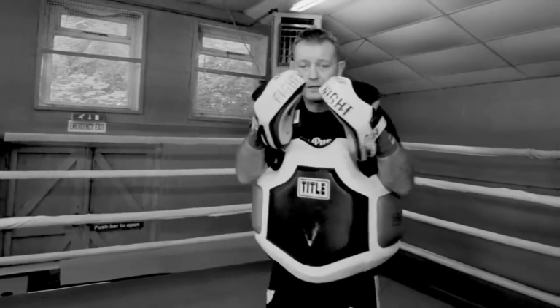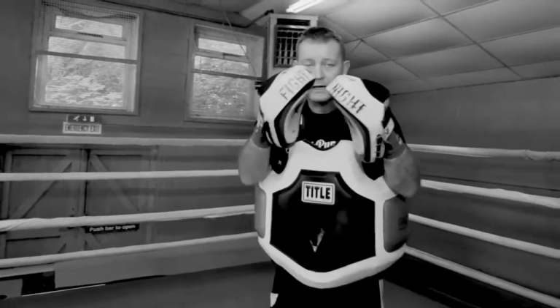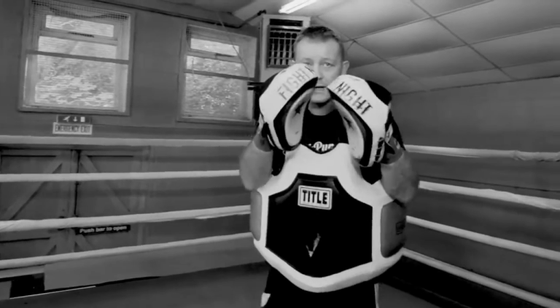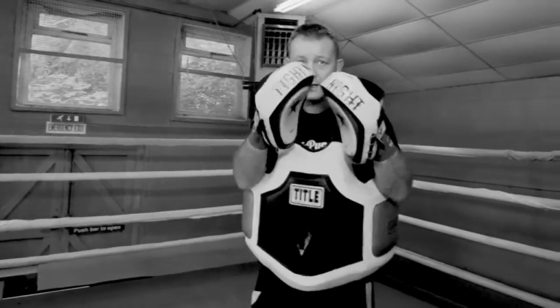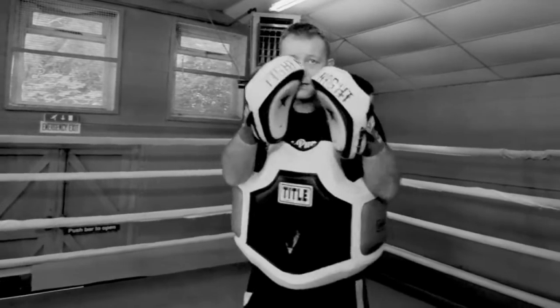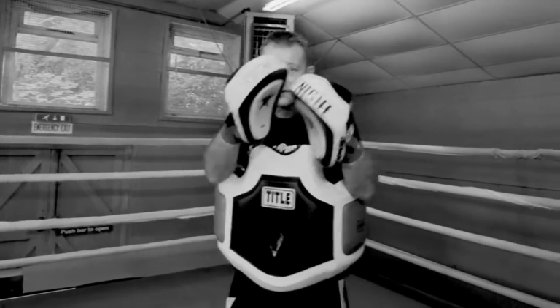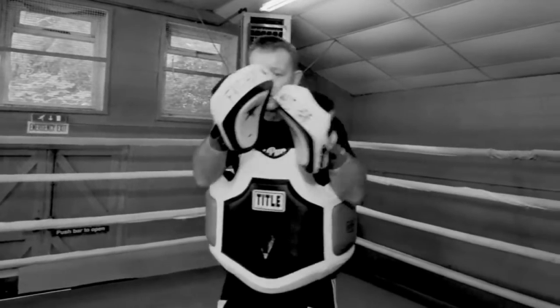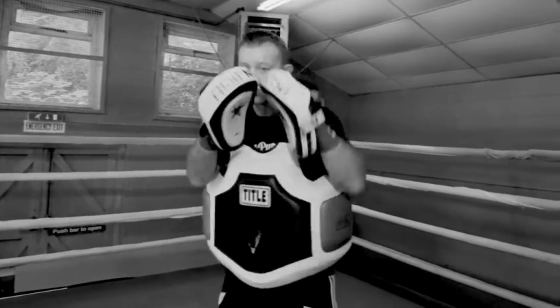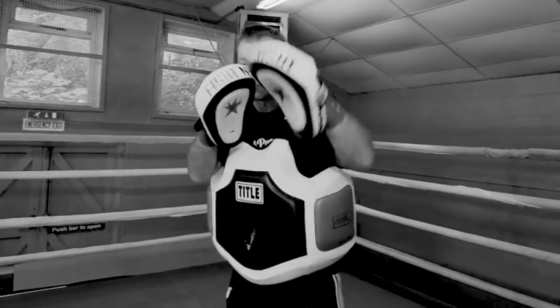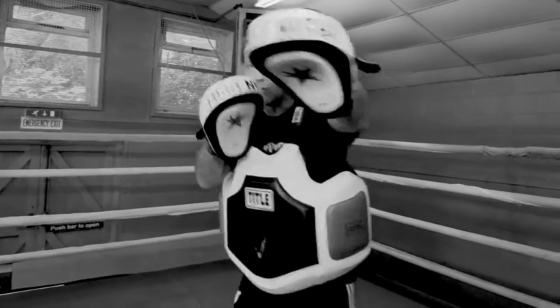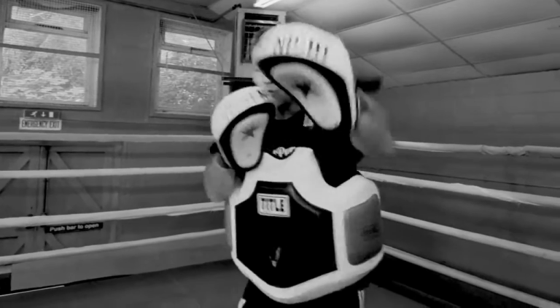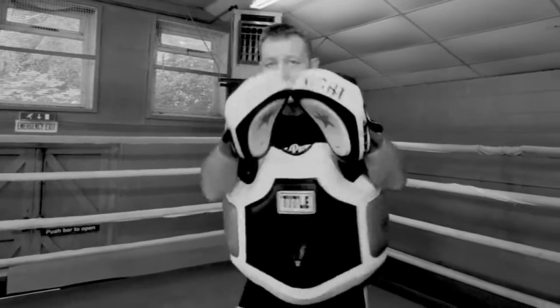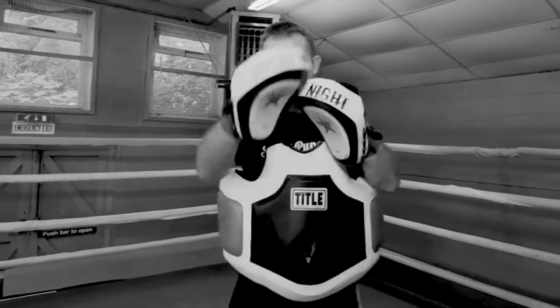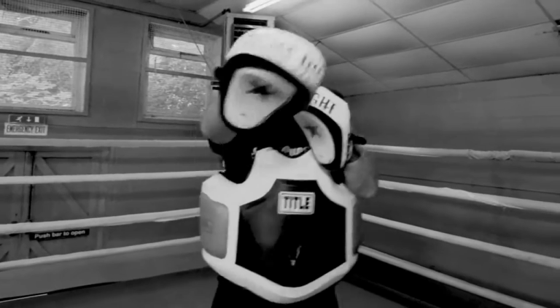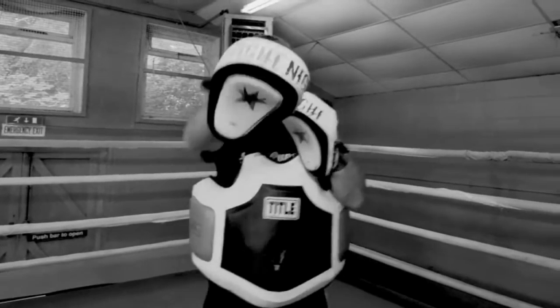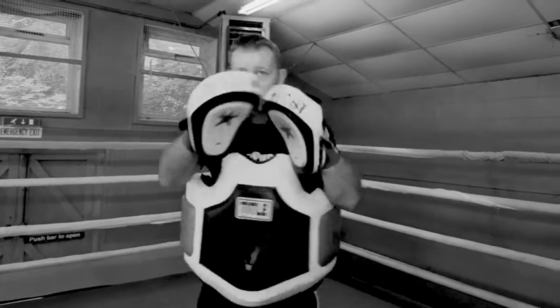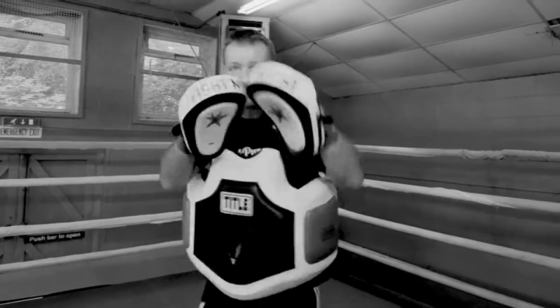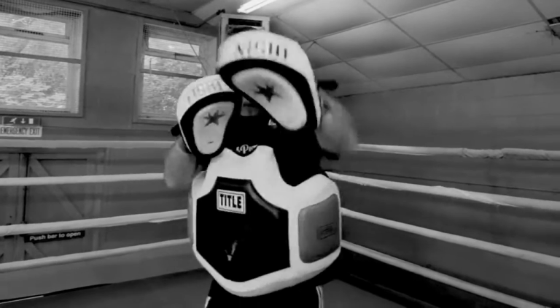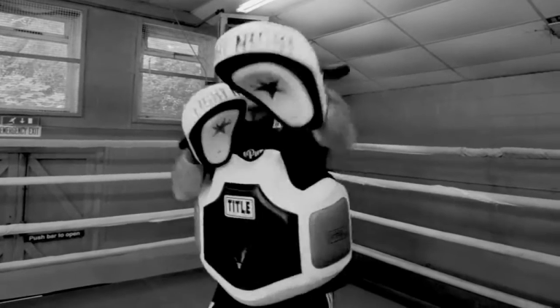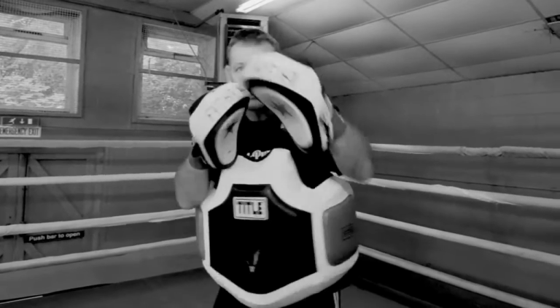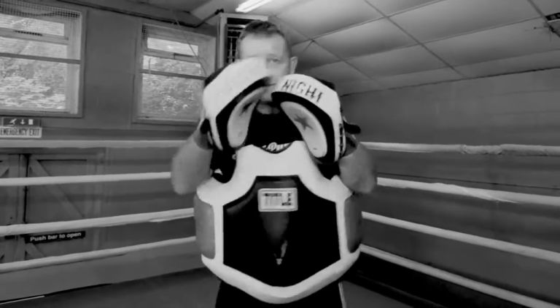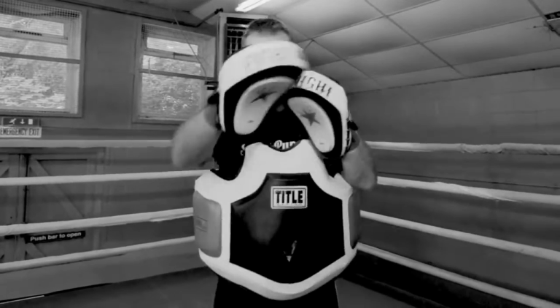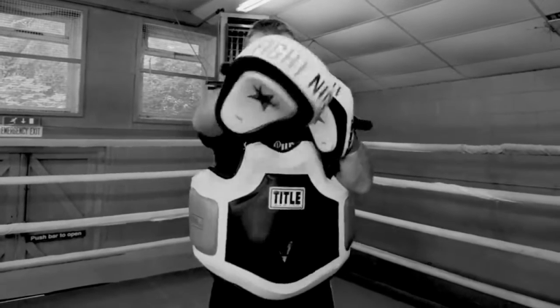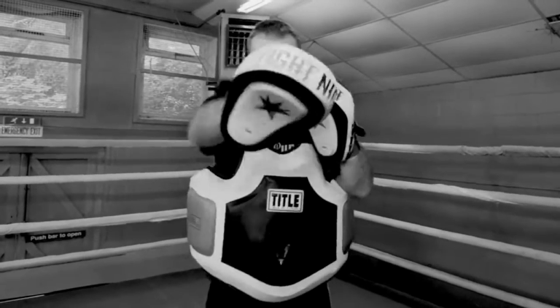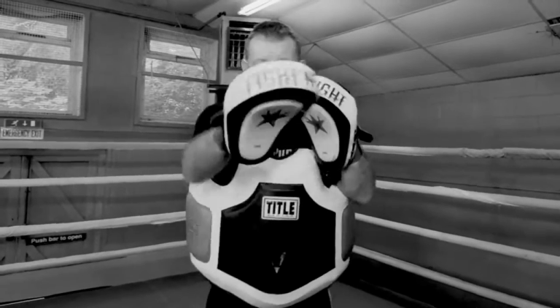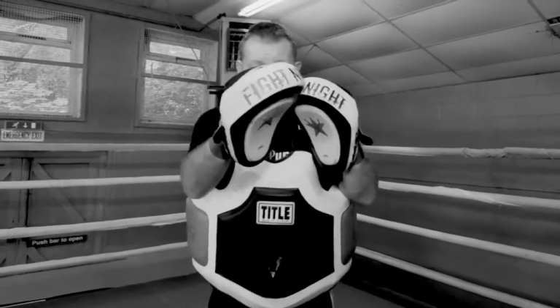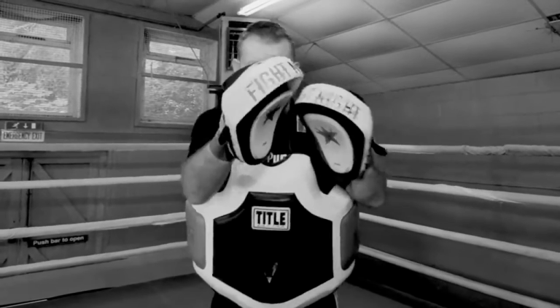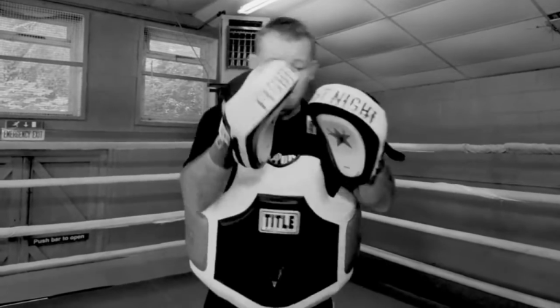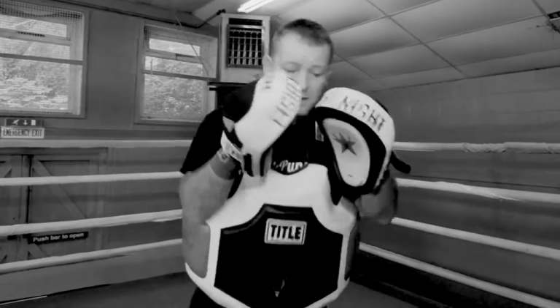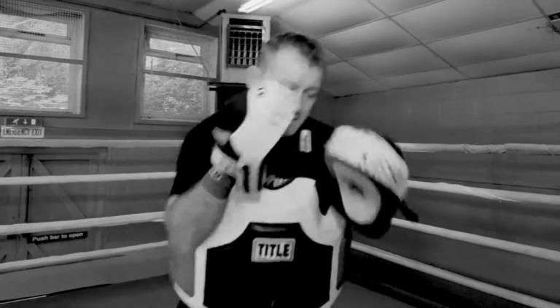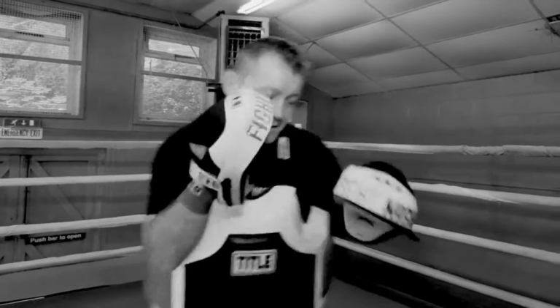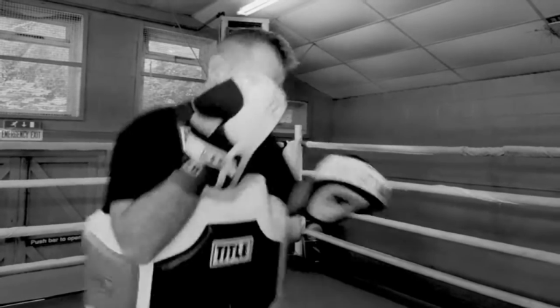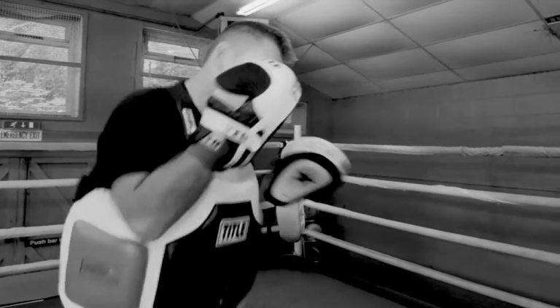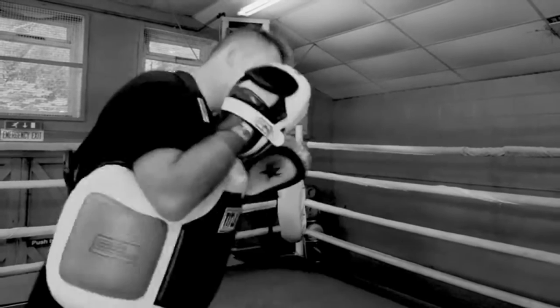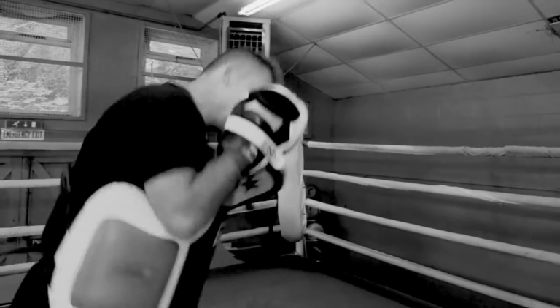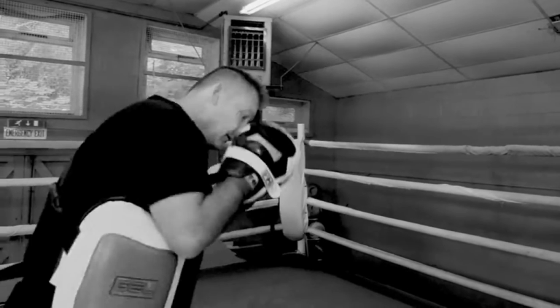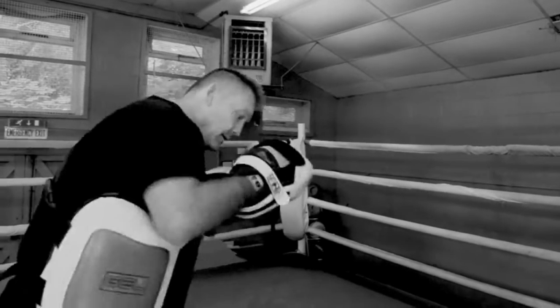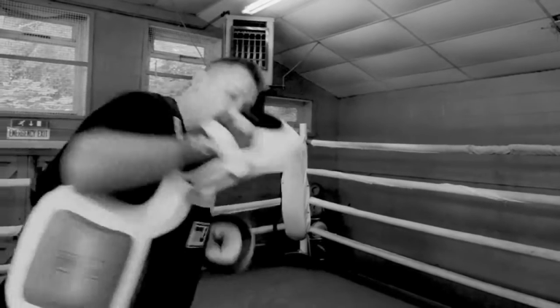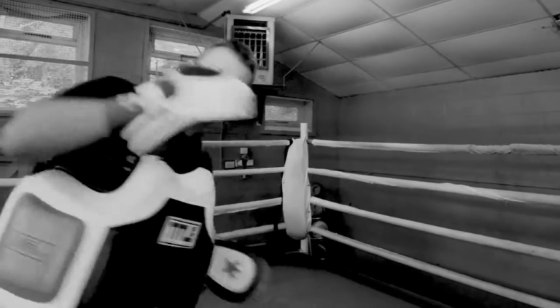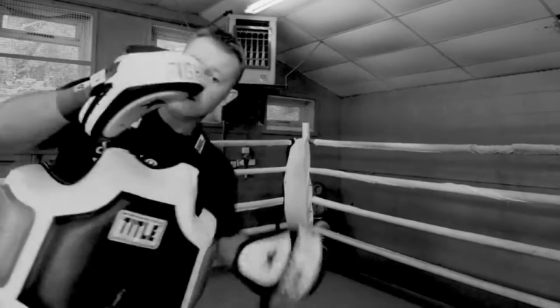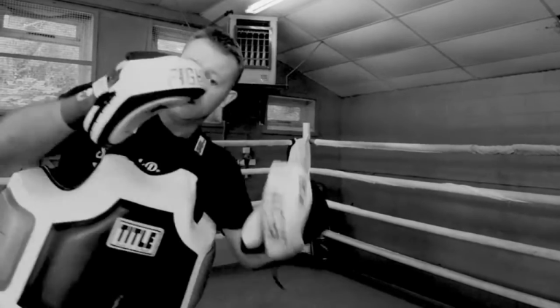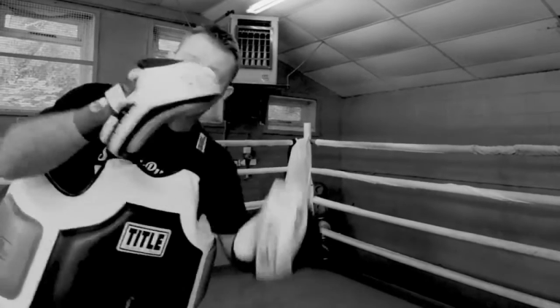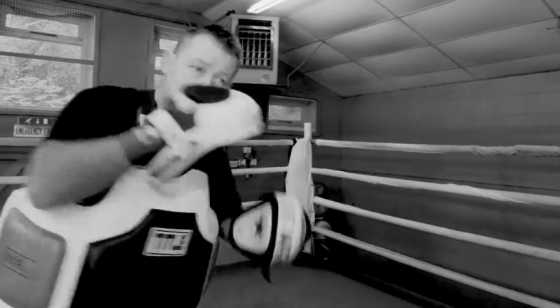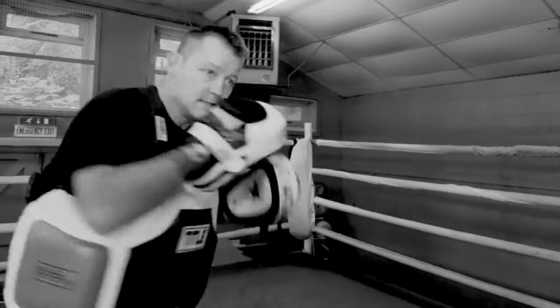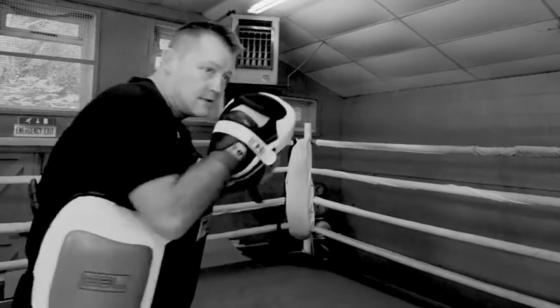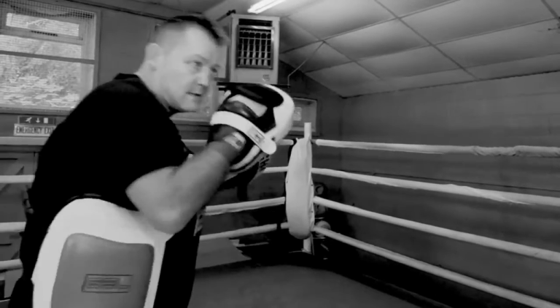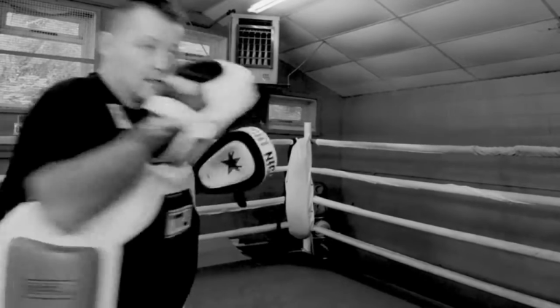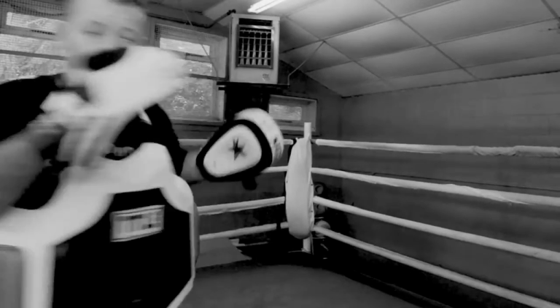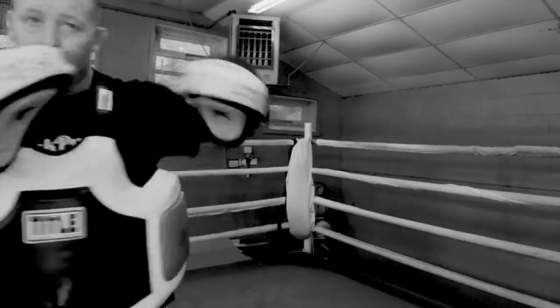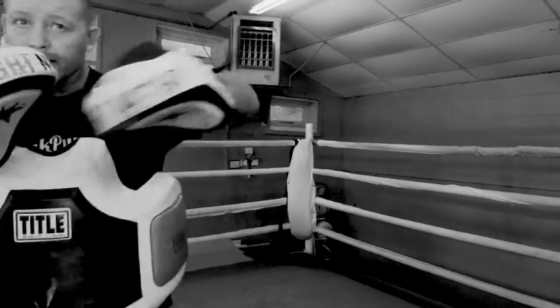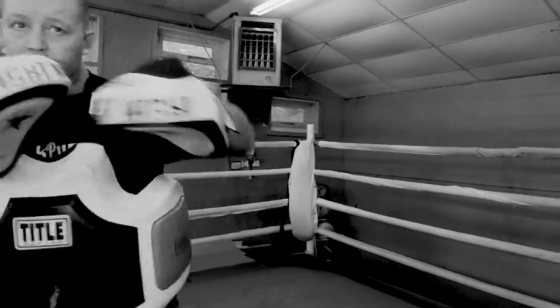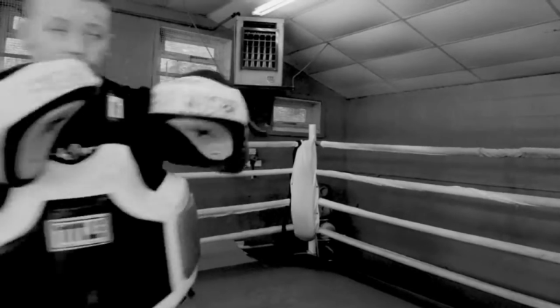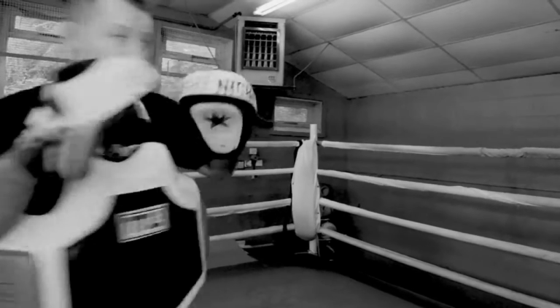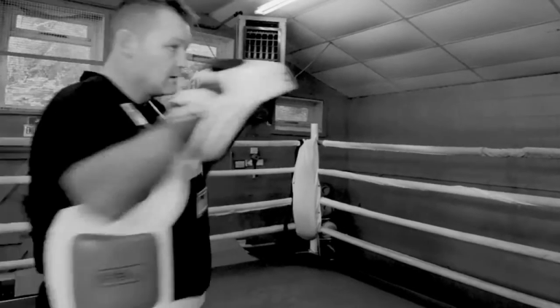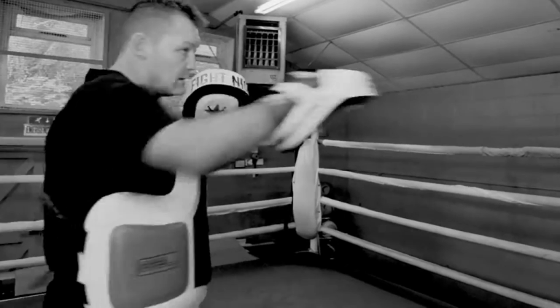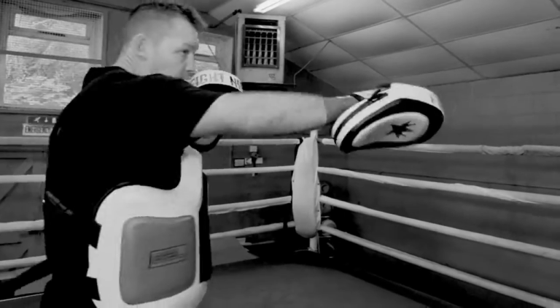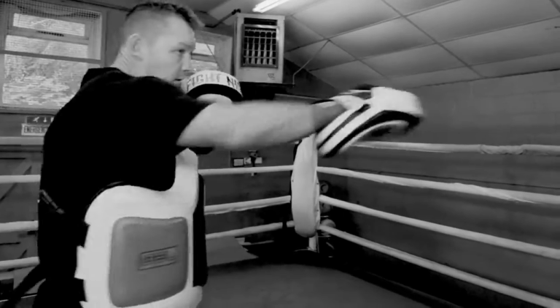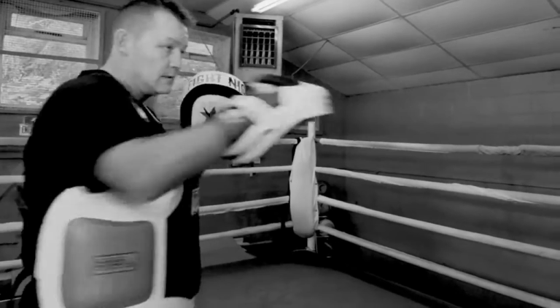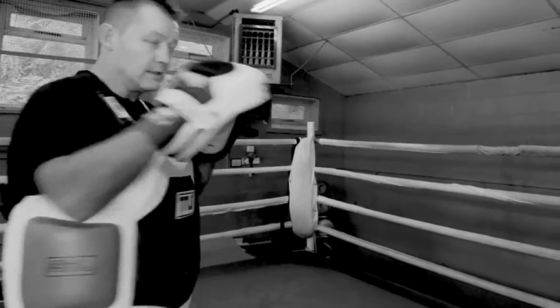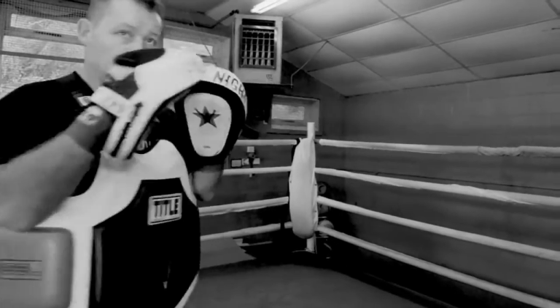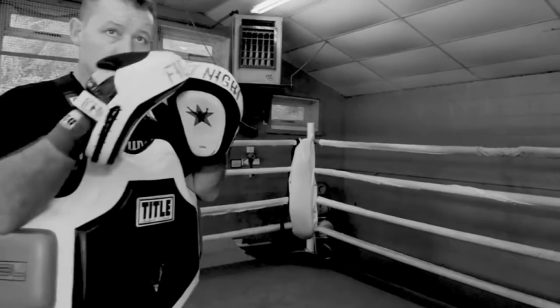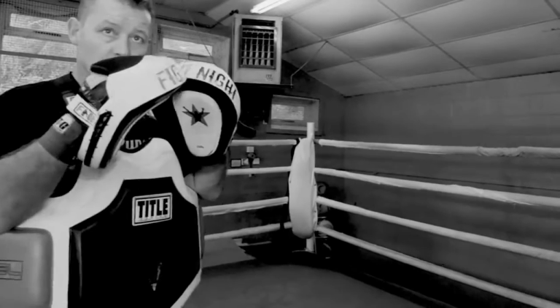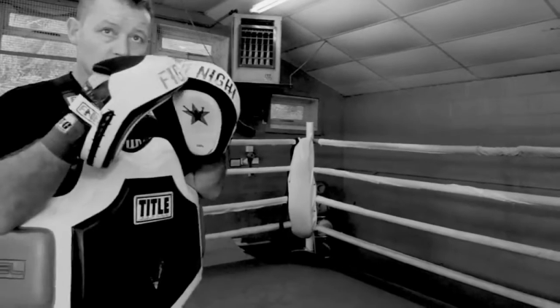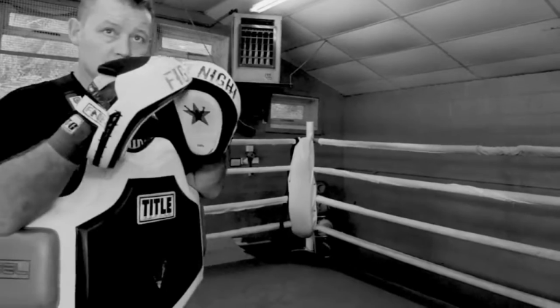Again, so 1, 2, 3, 4, slip, hit, hit, and then cross.